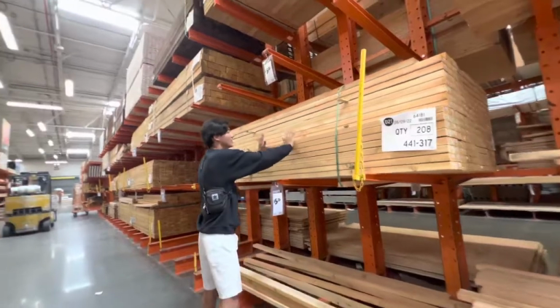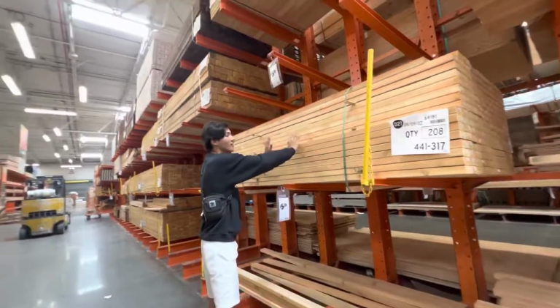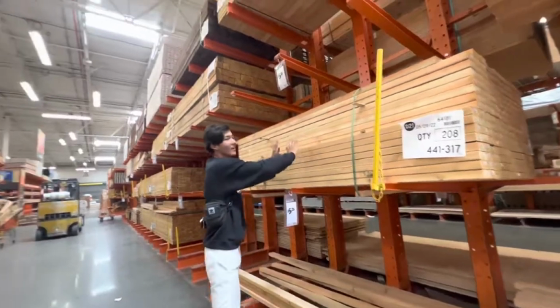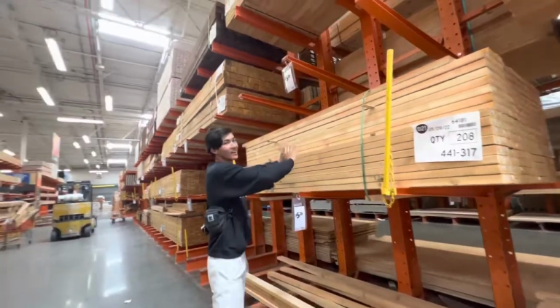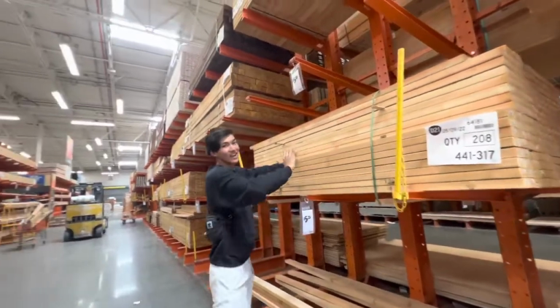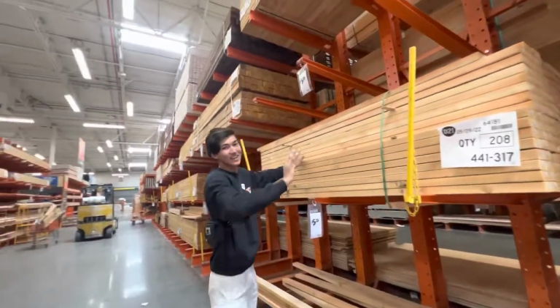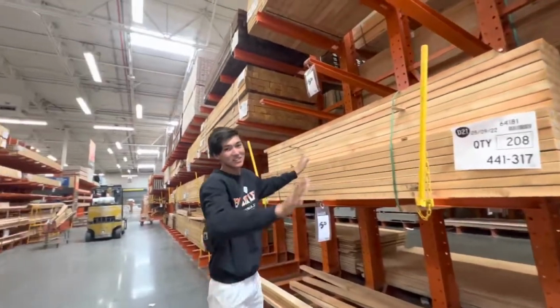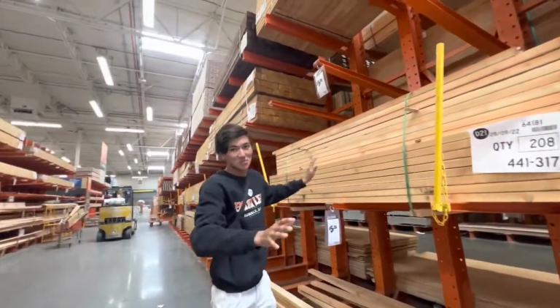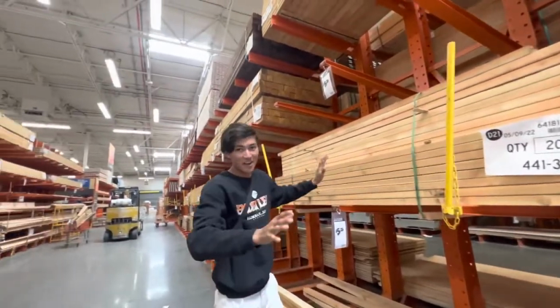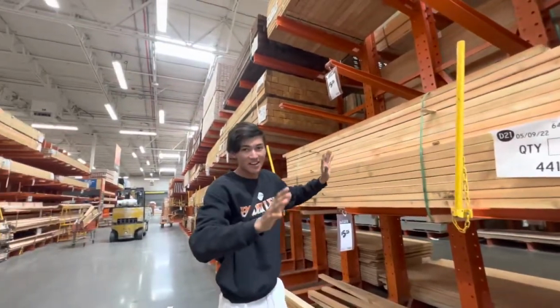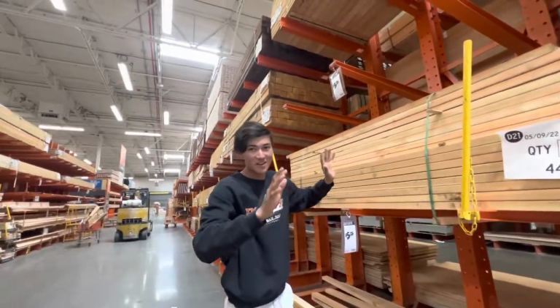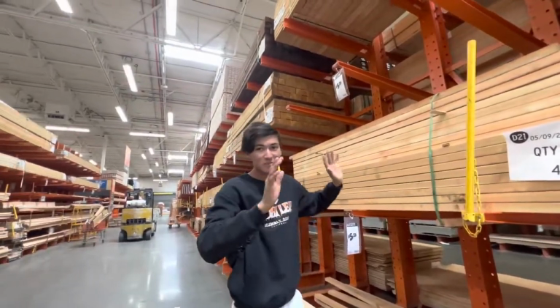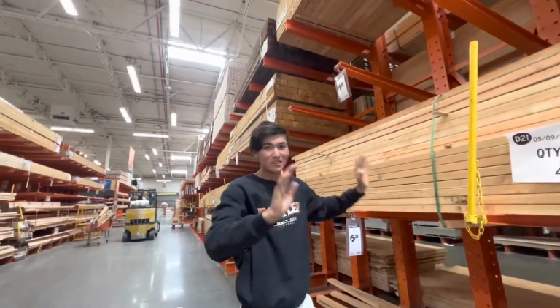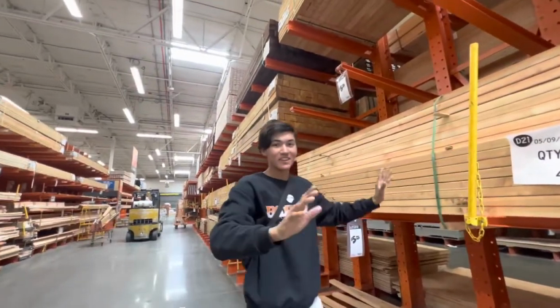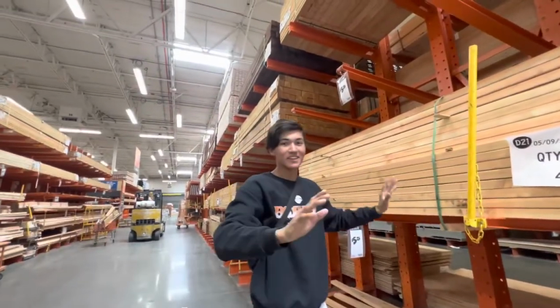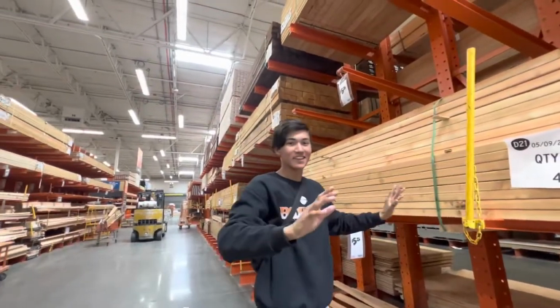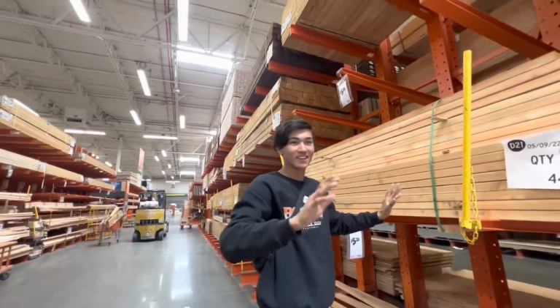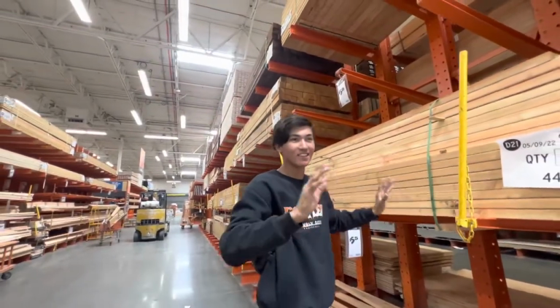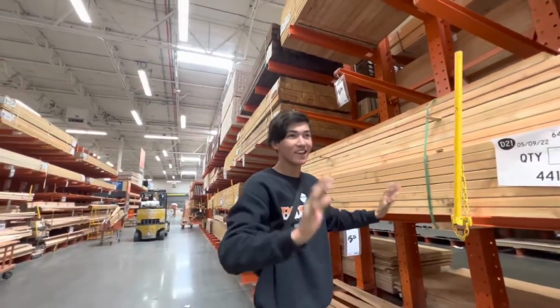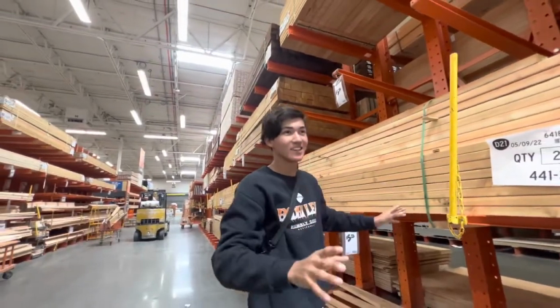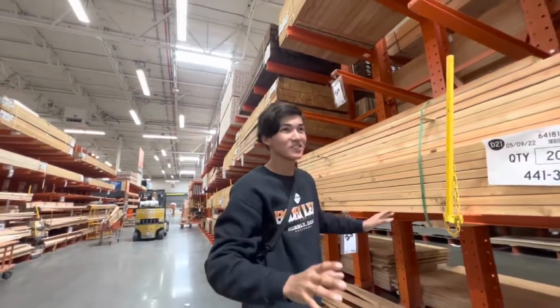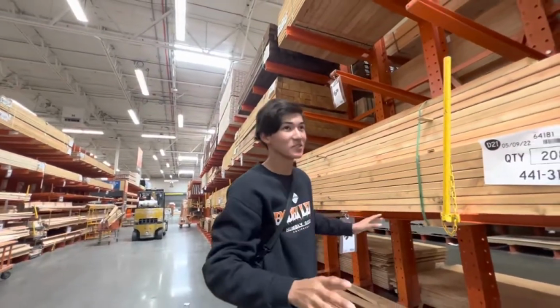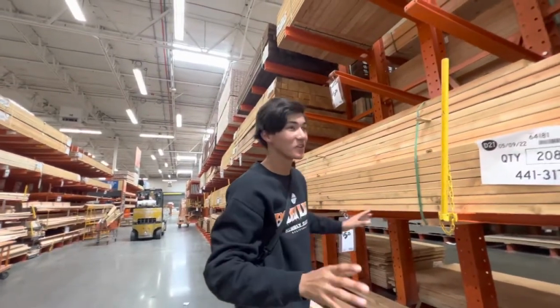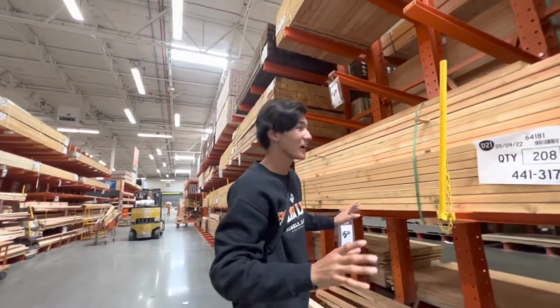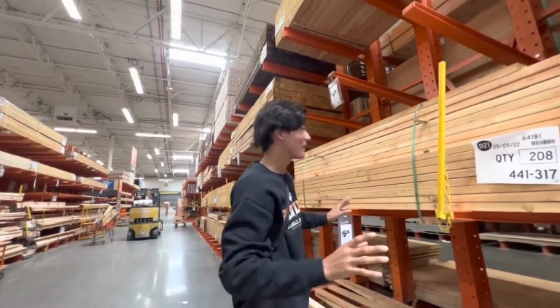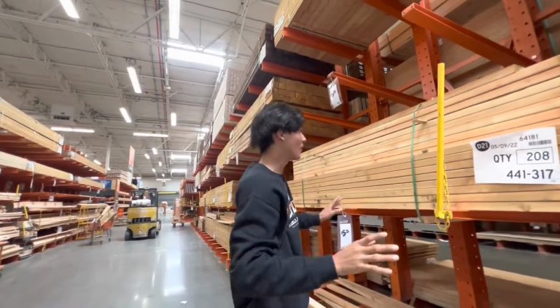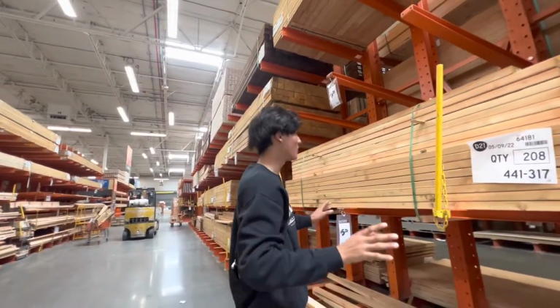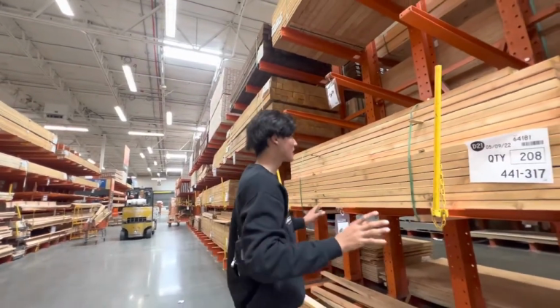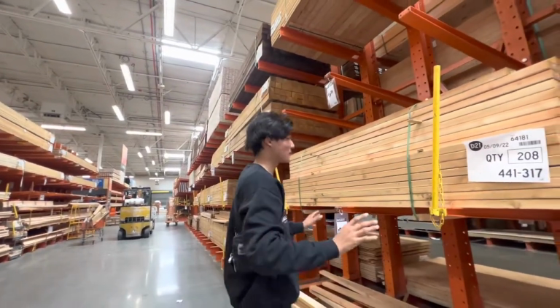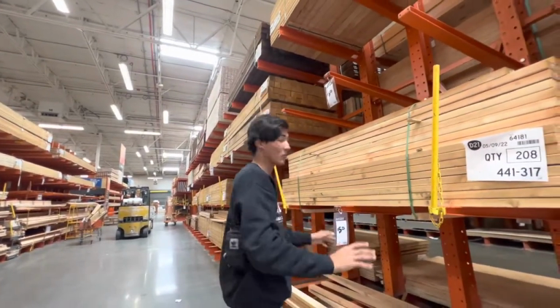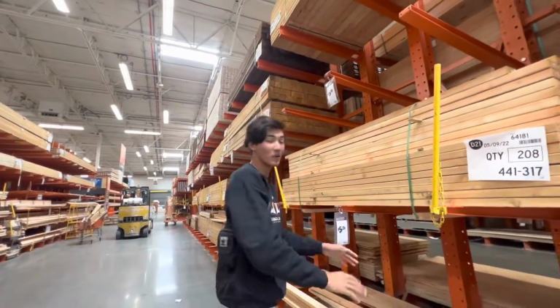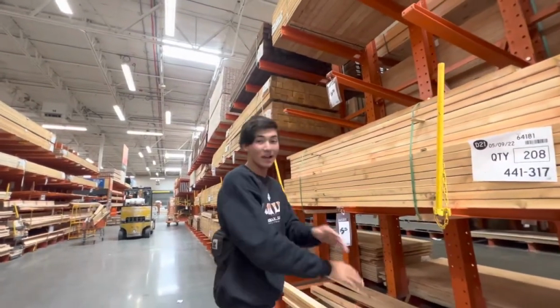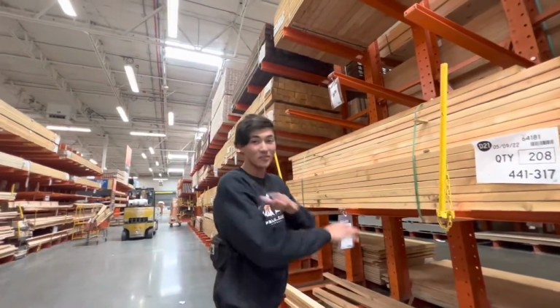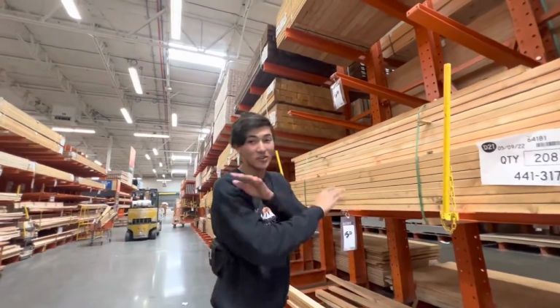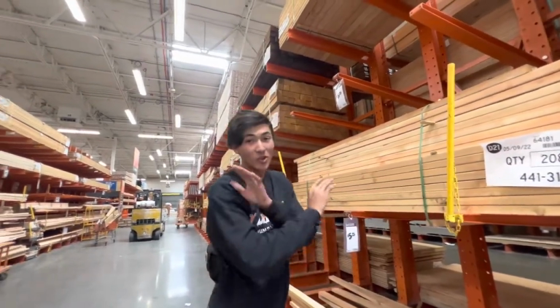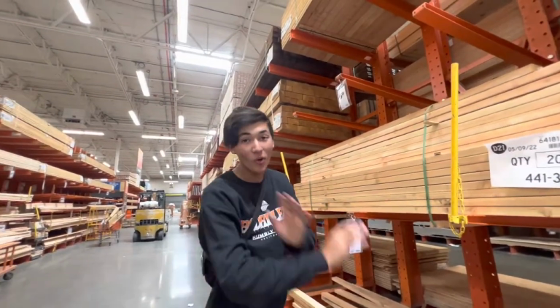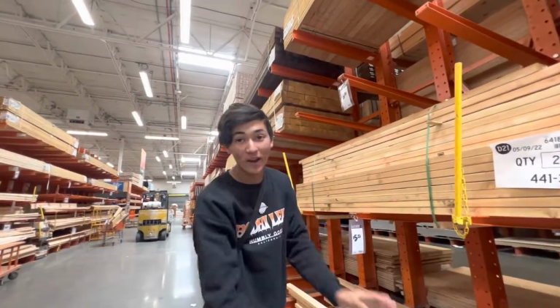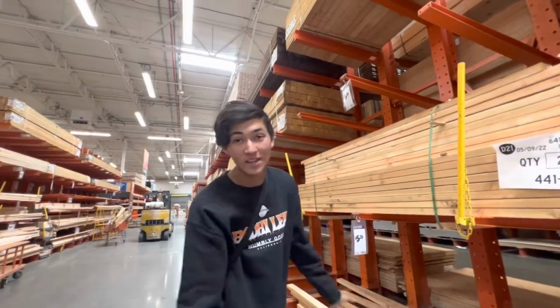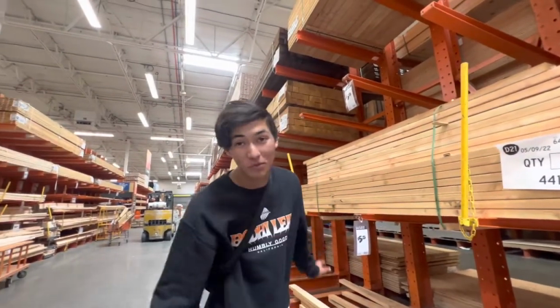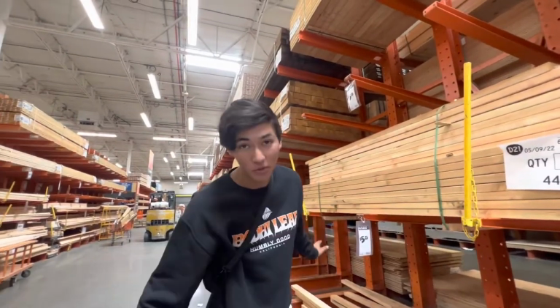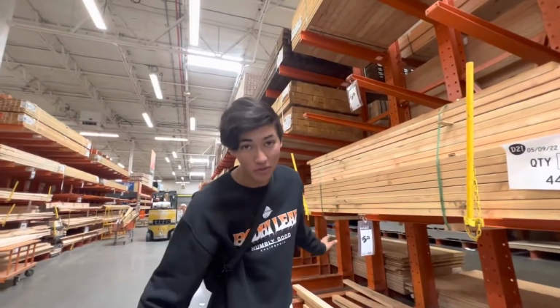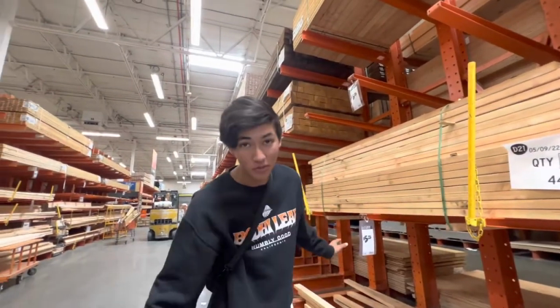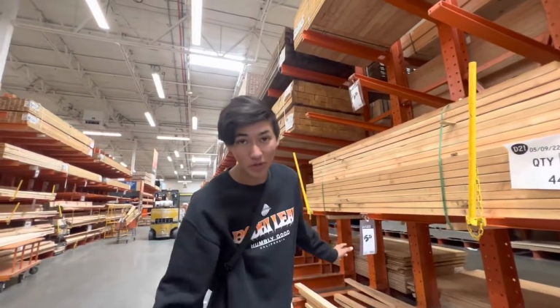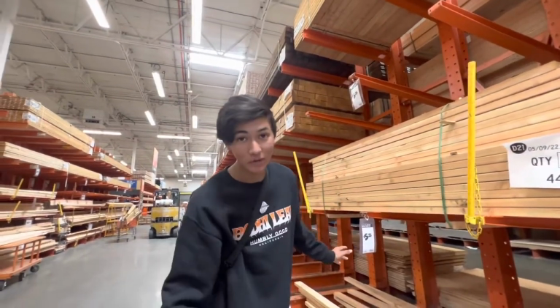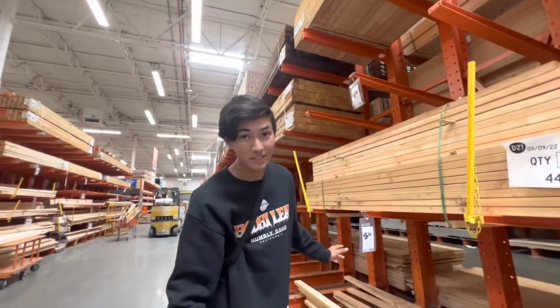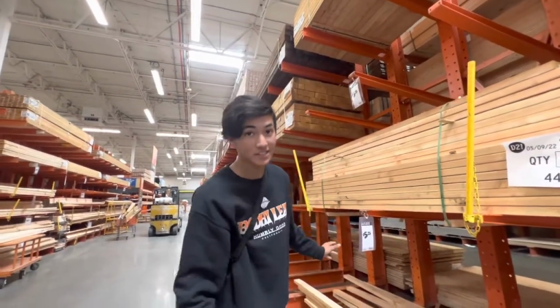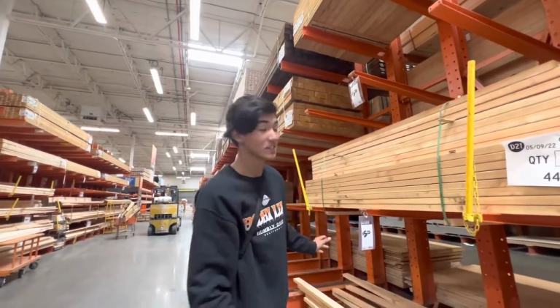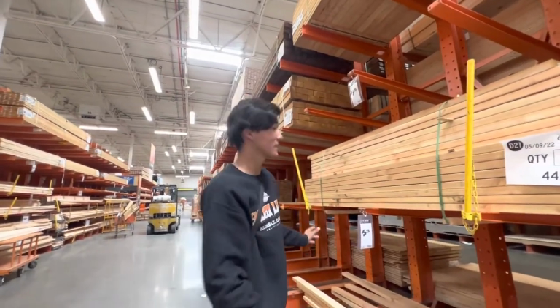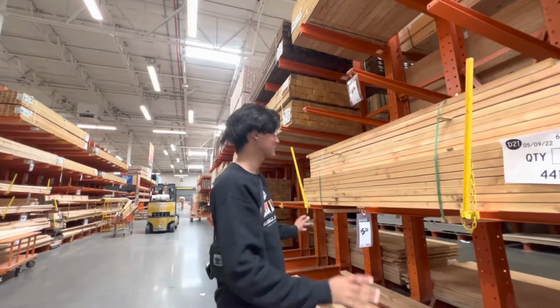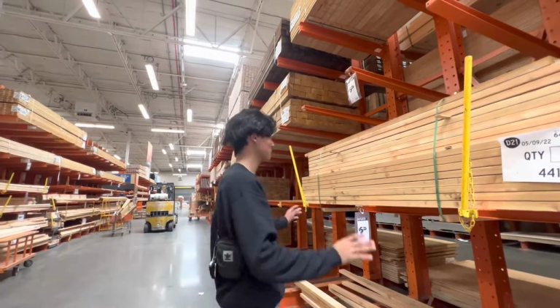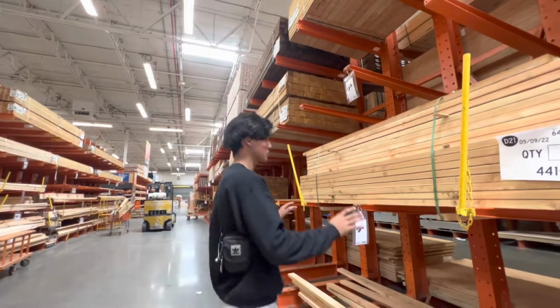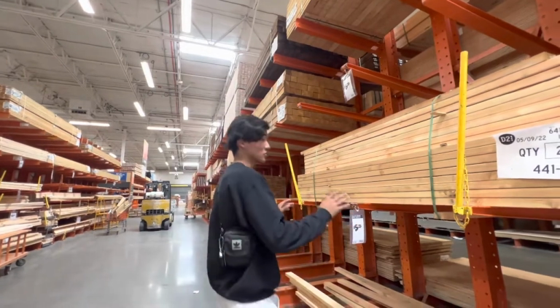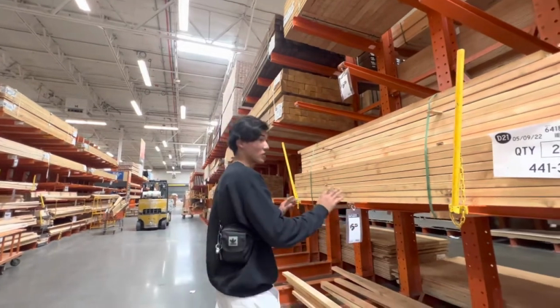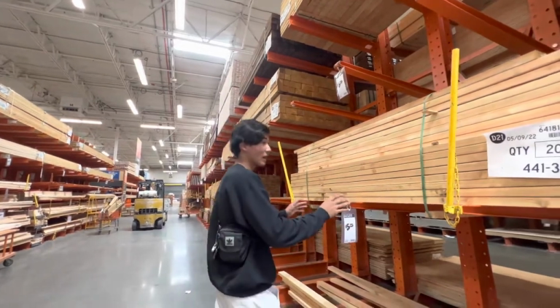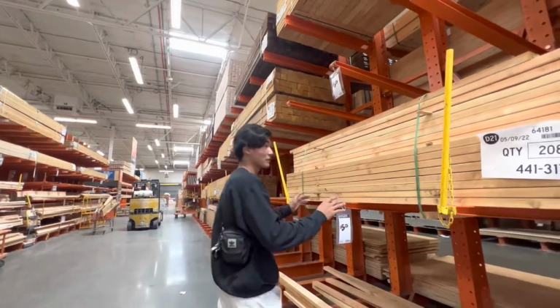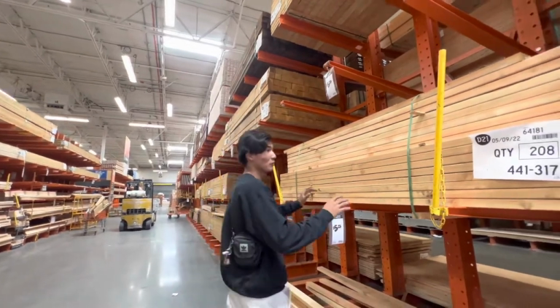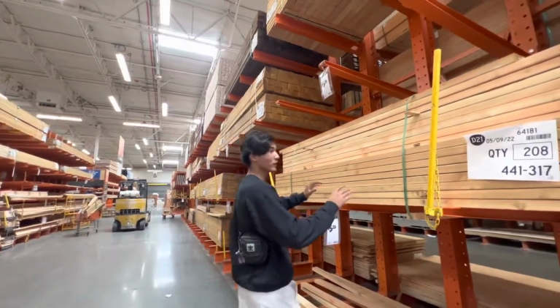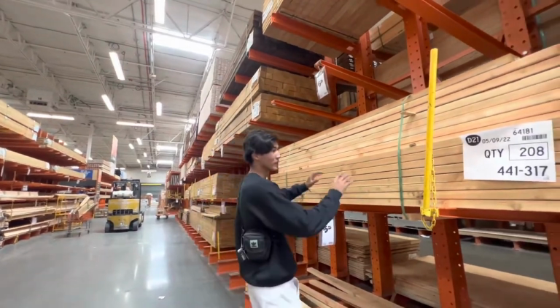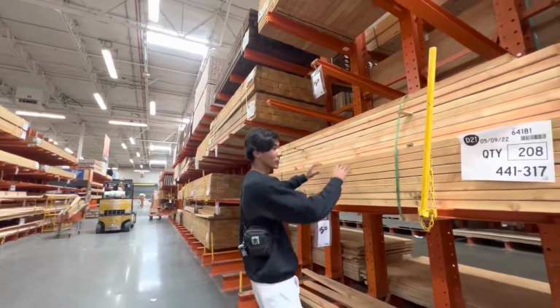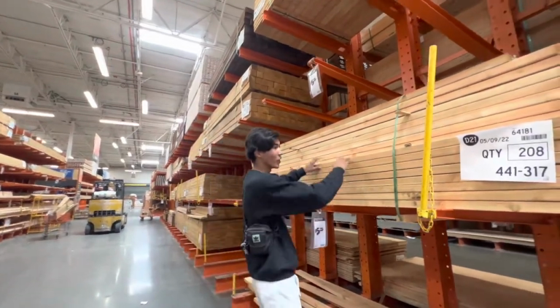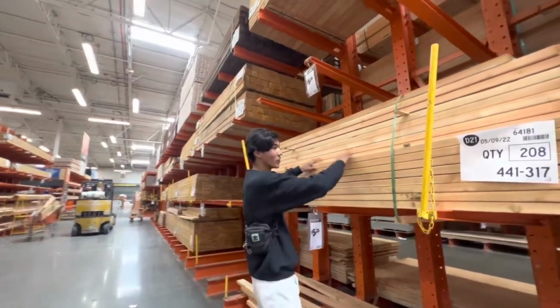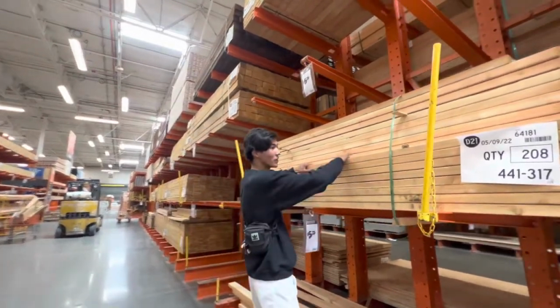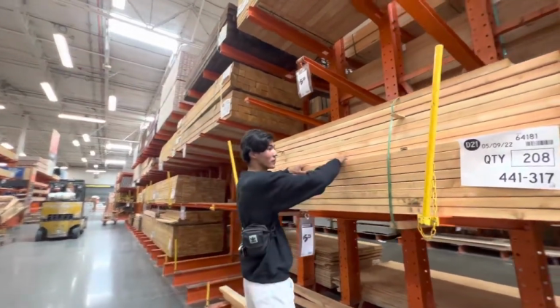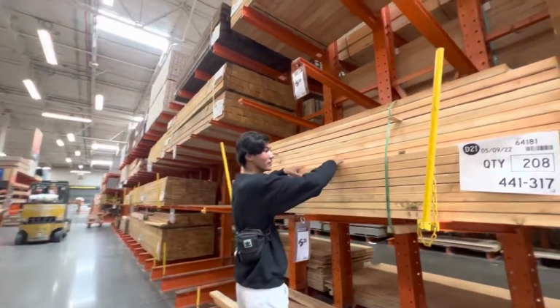Hi guys, we're out here building a ledge. We're at Home Depot. We have no idea what we're doing going into this — we're just grabbing wood and going with it.